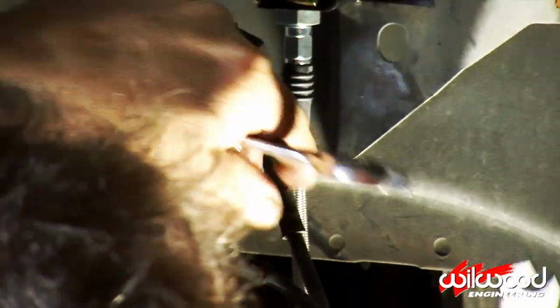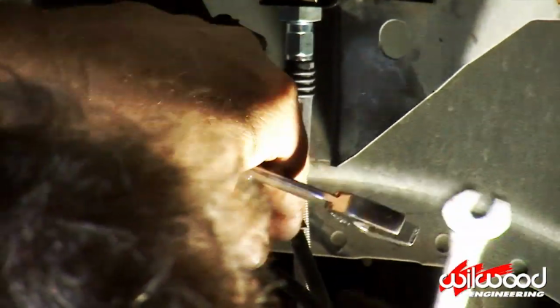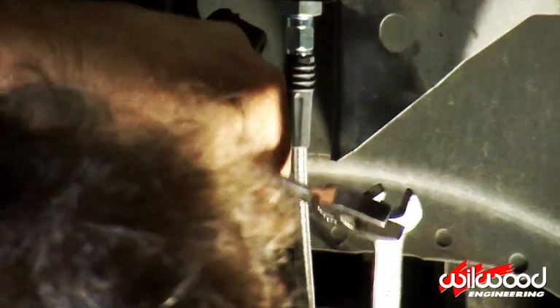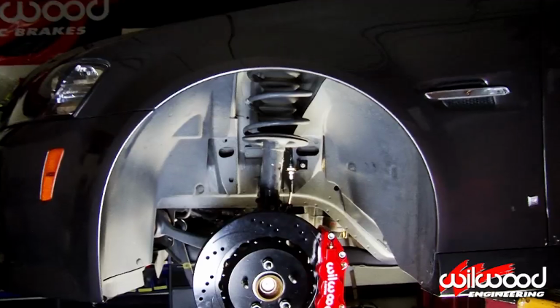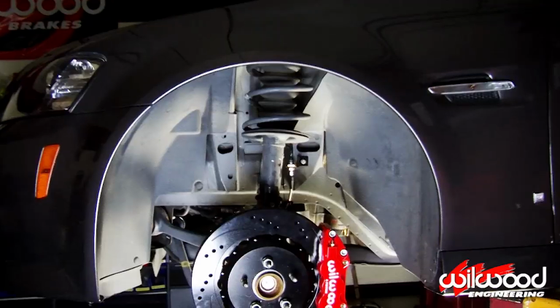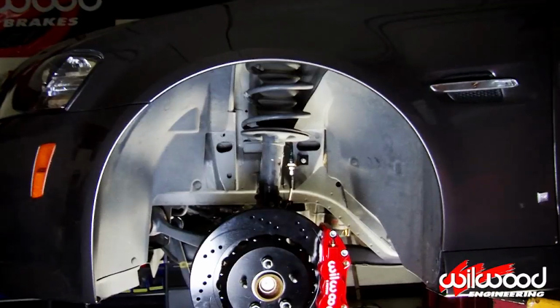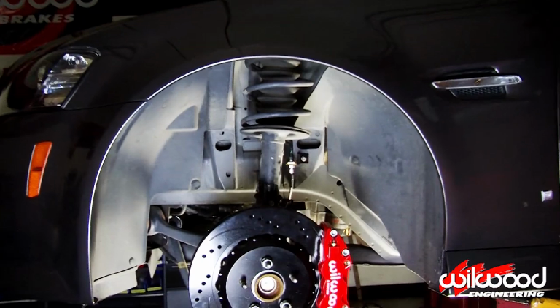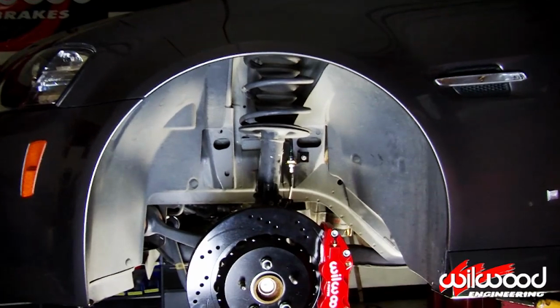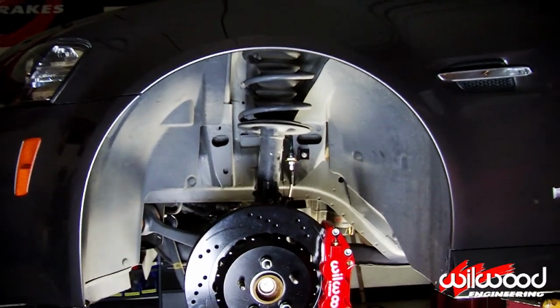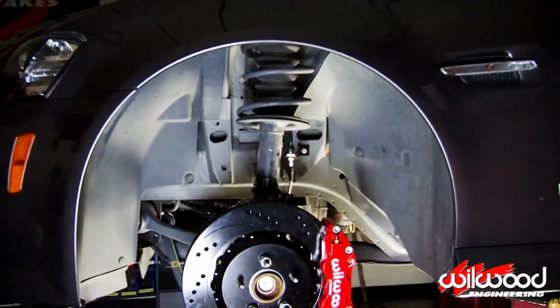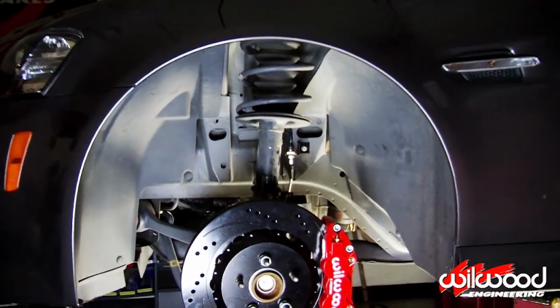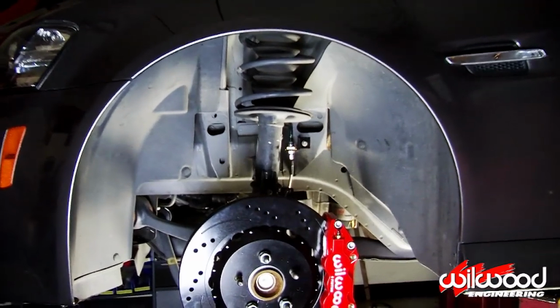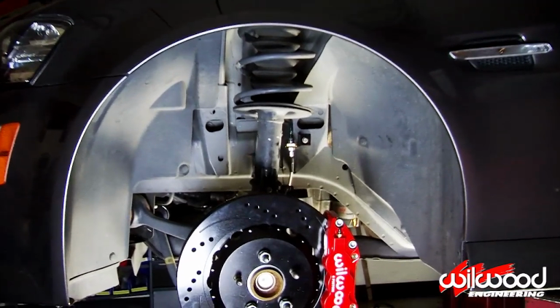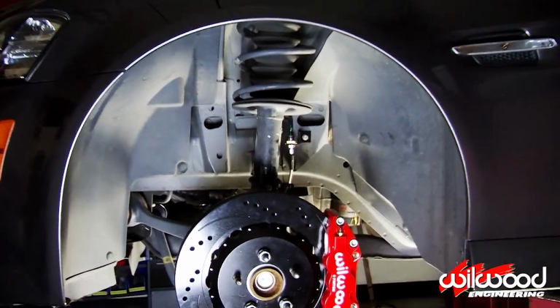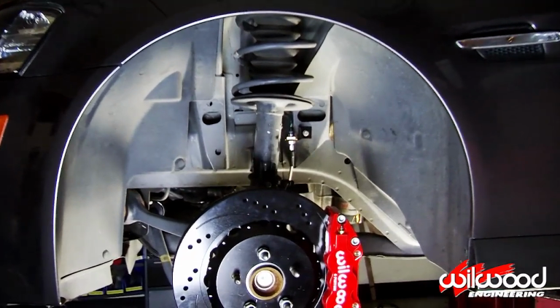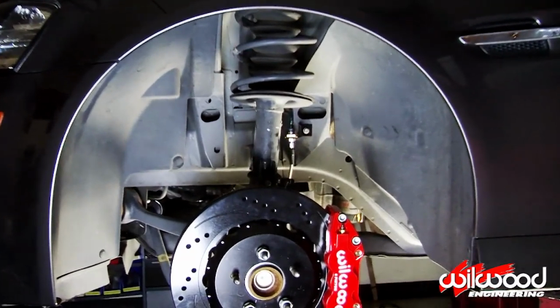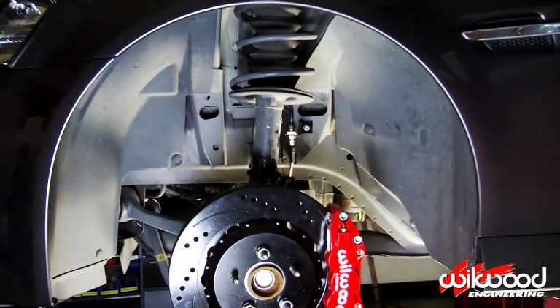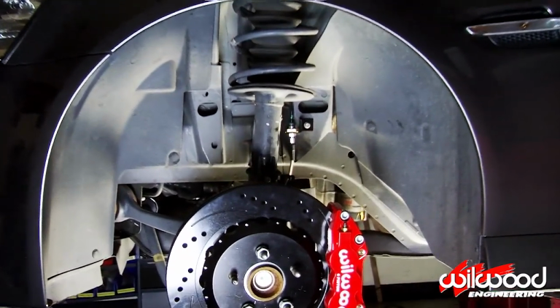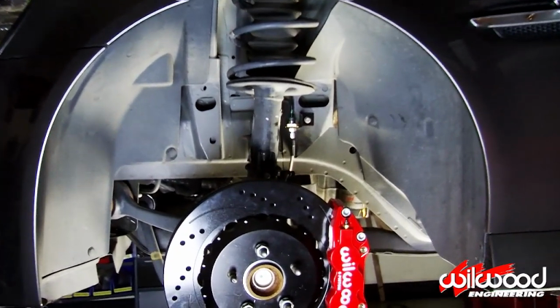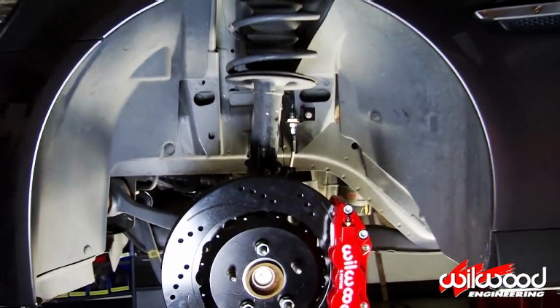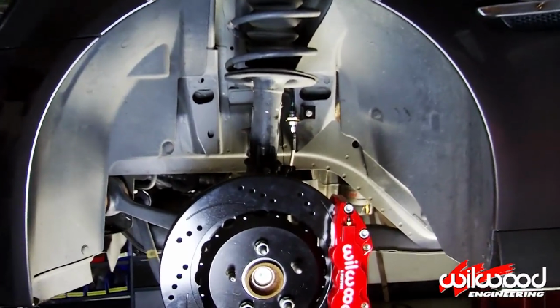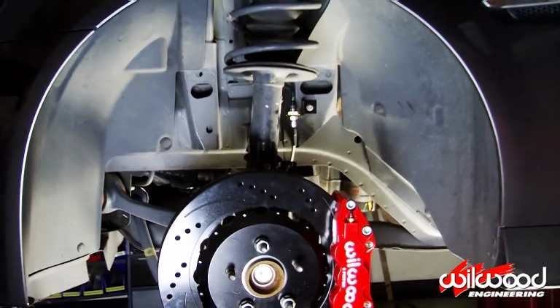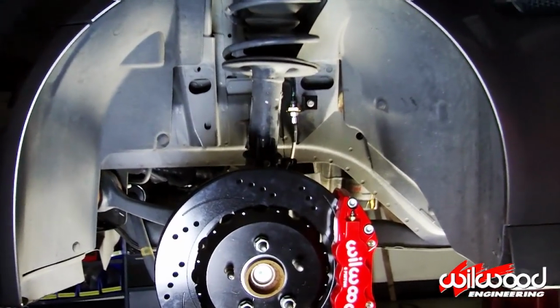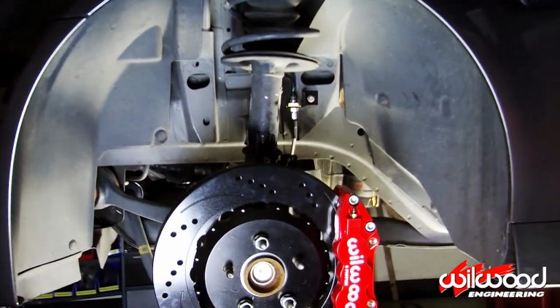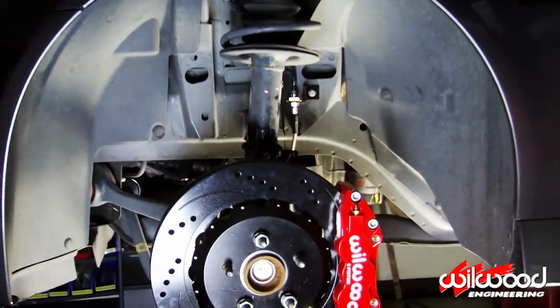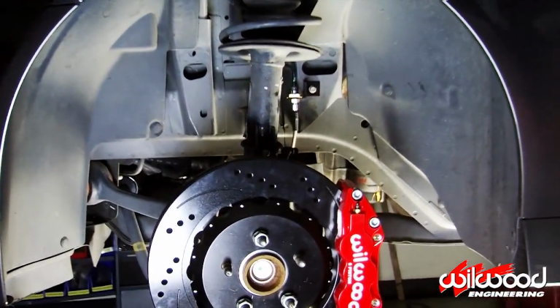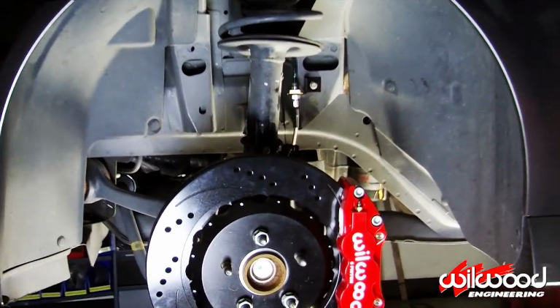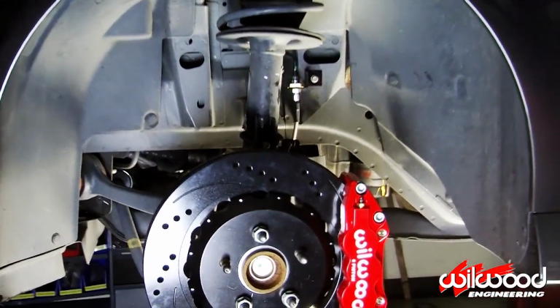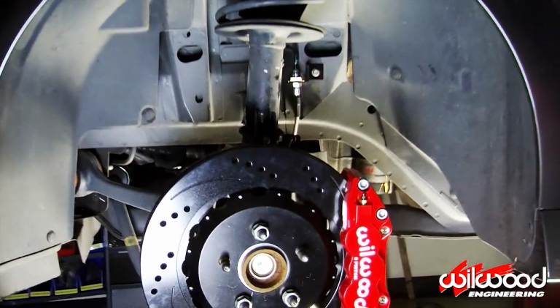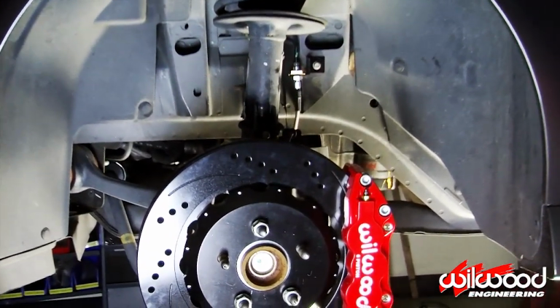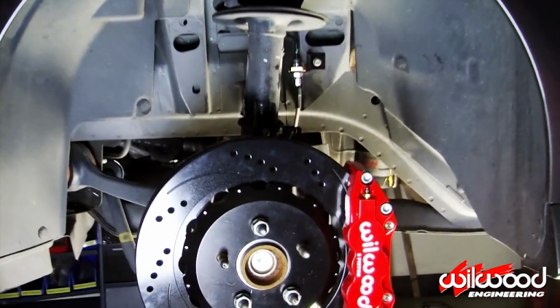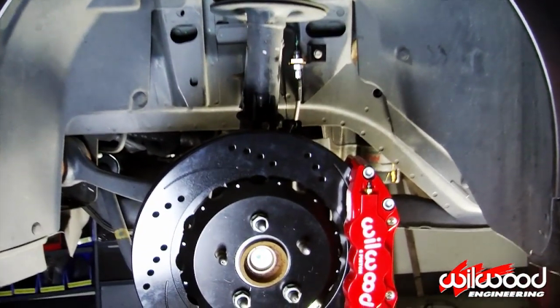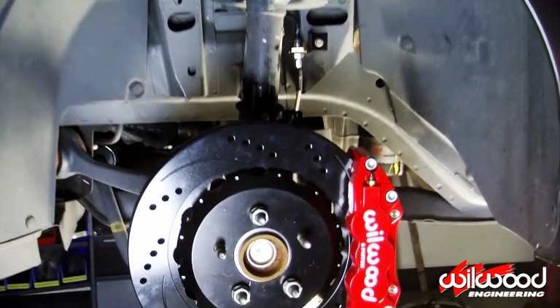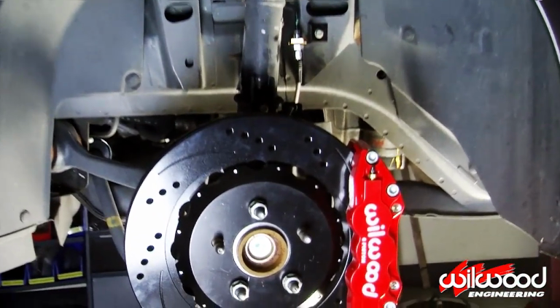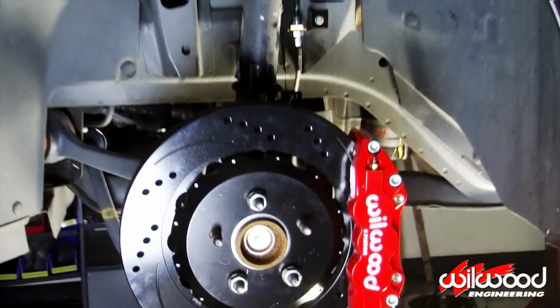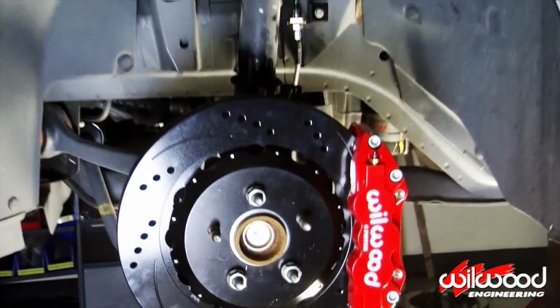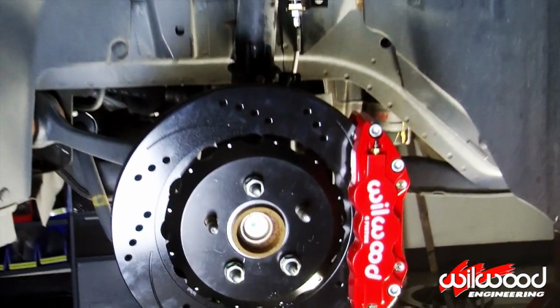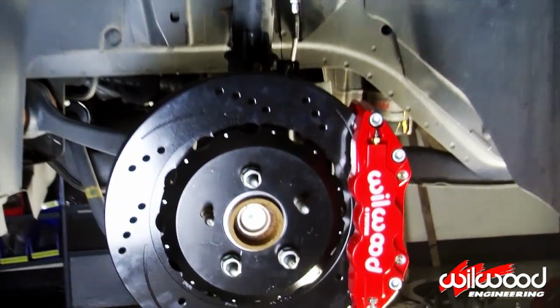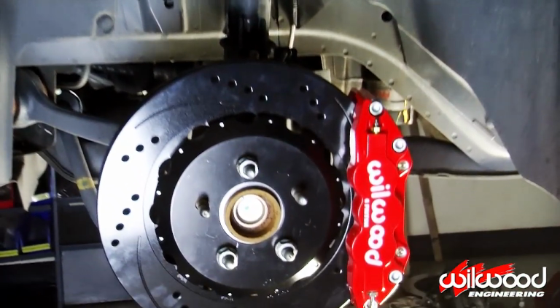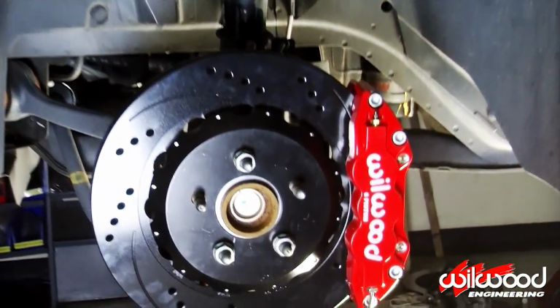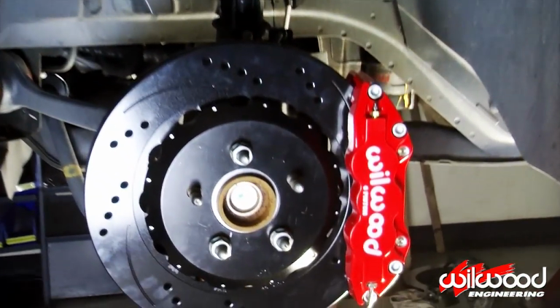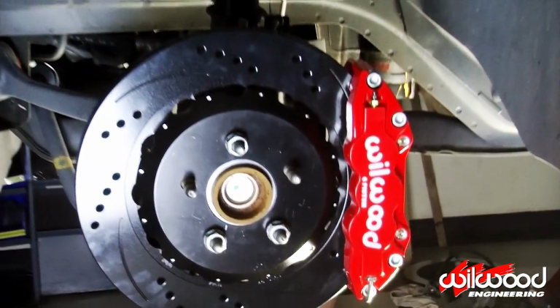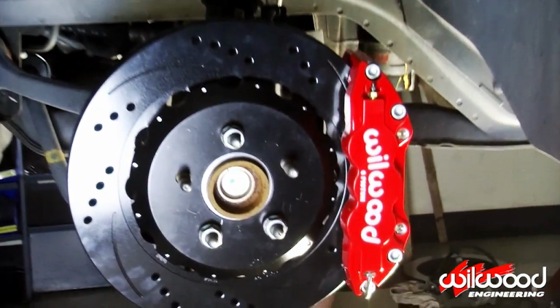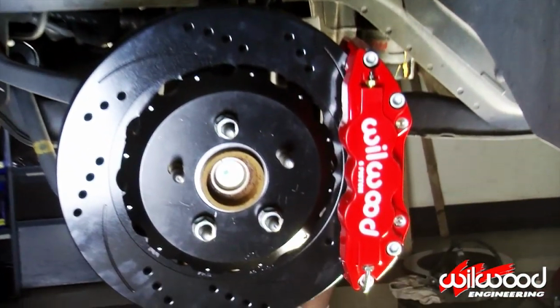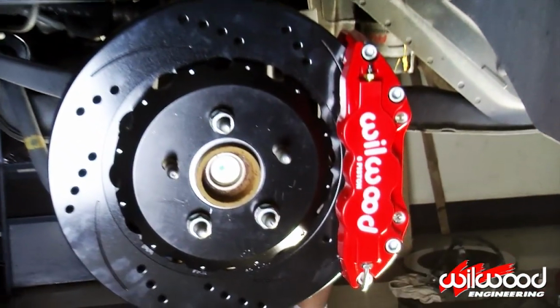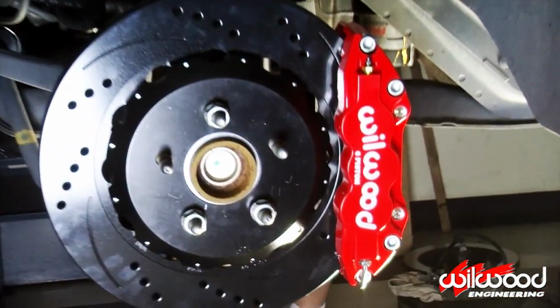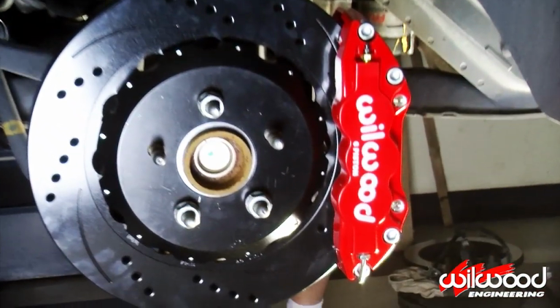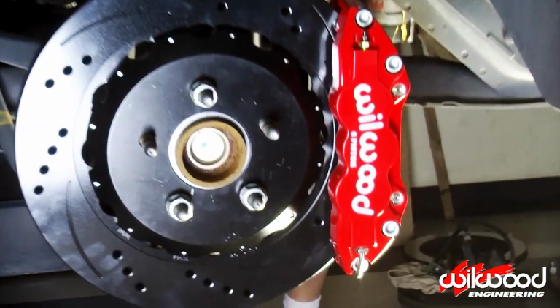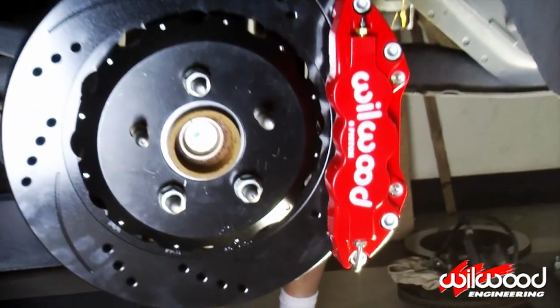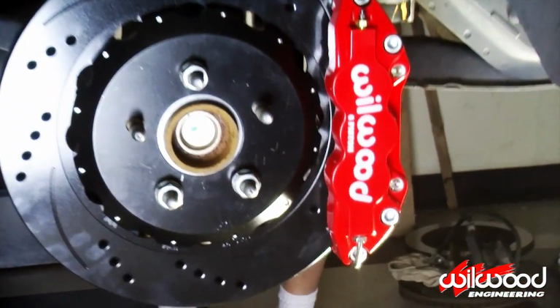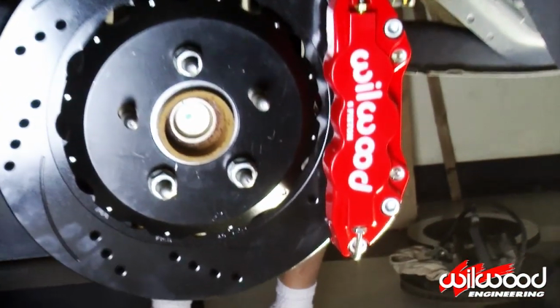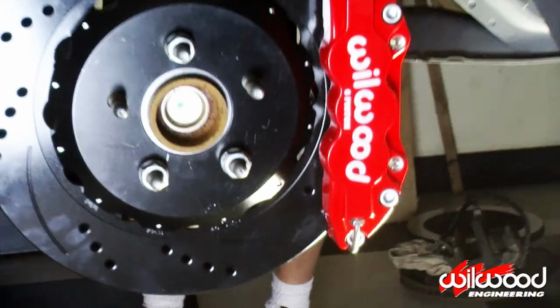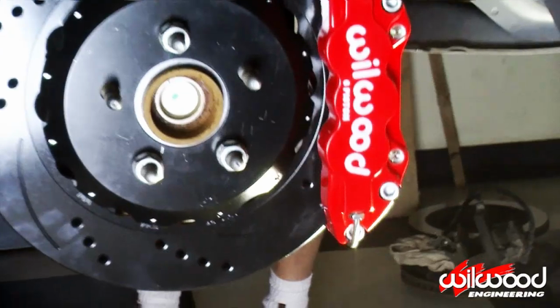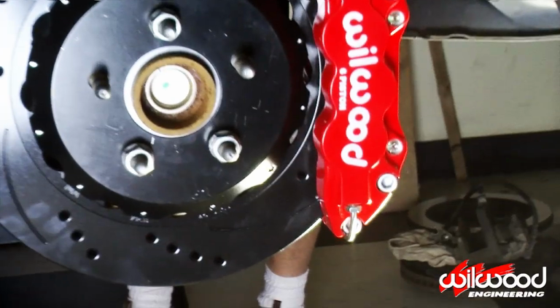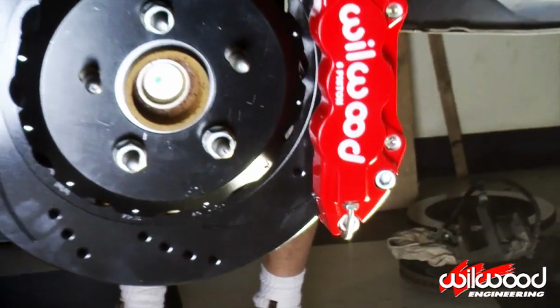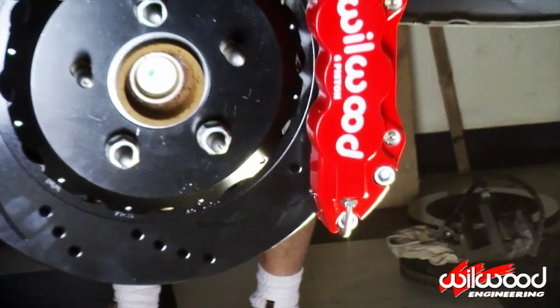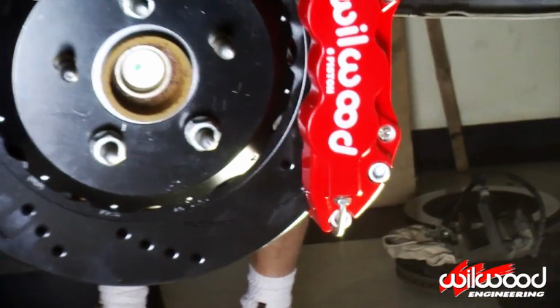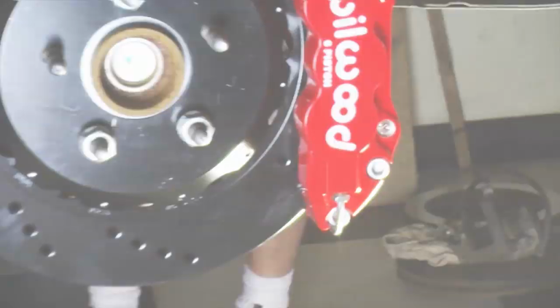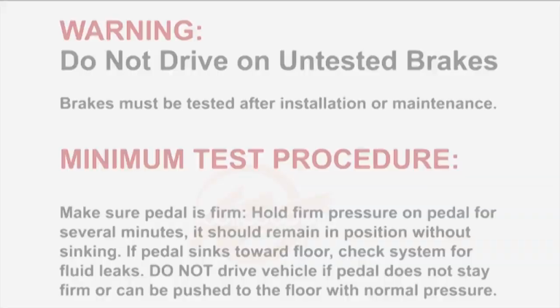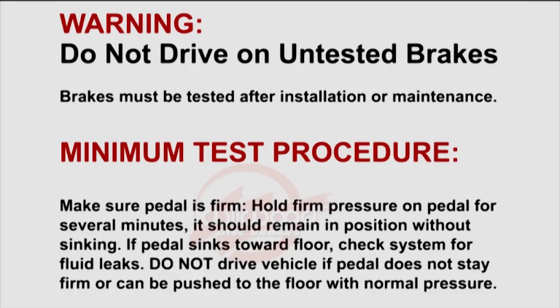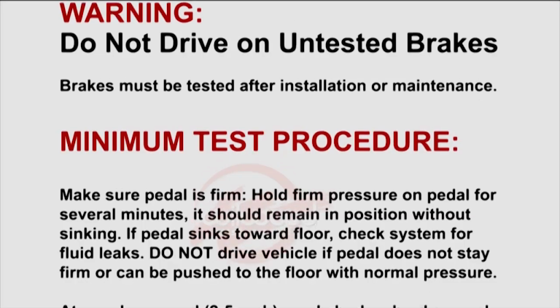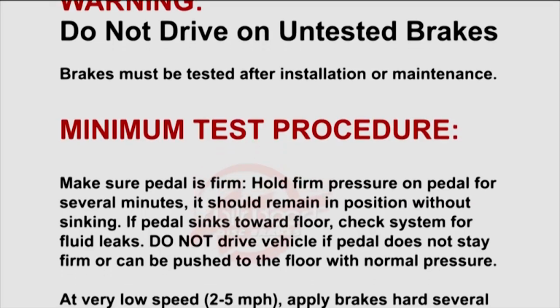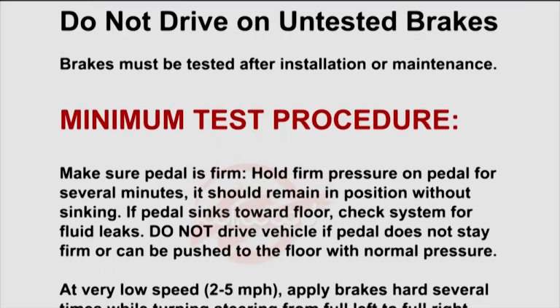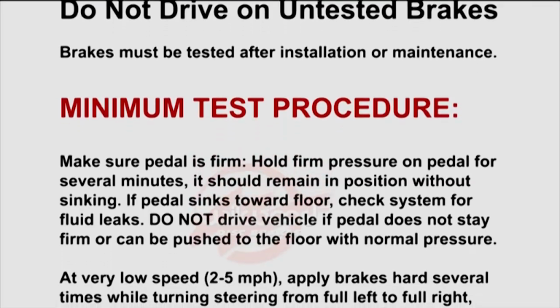You are not done with installation. You must properly bleed and bed in your new brake system before taking it onto the streets.